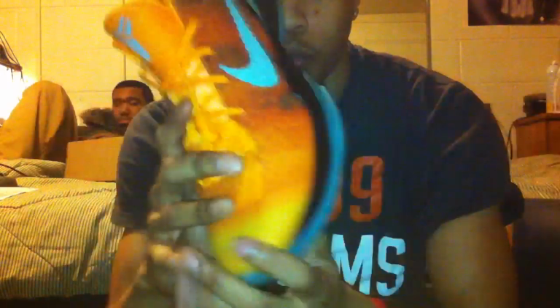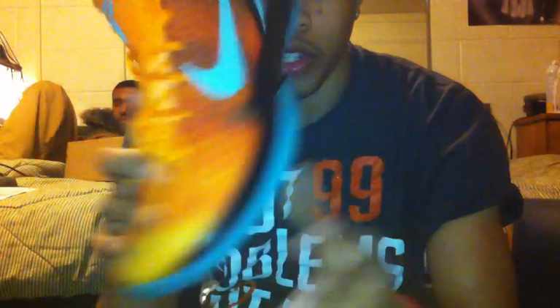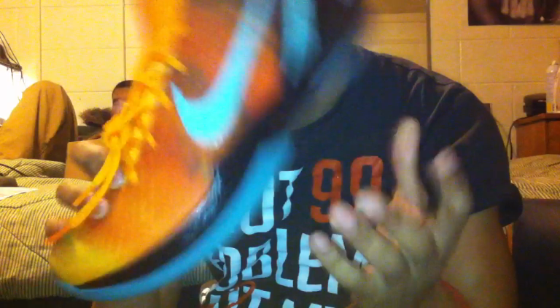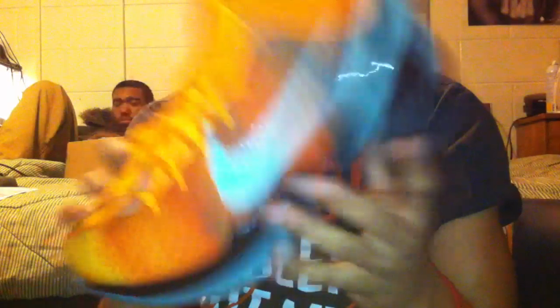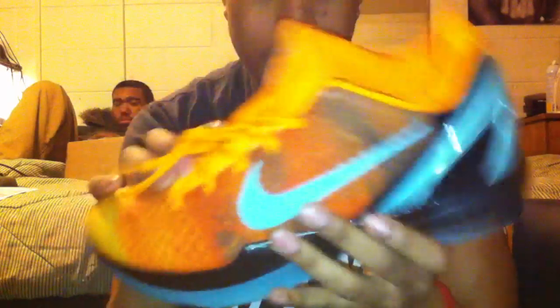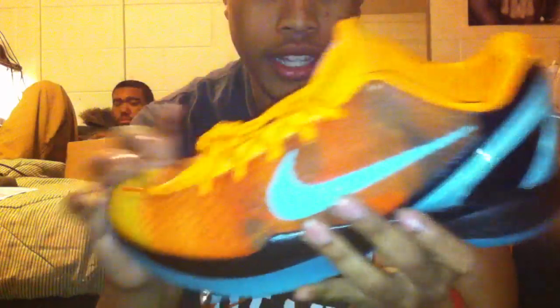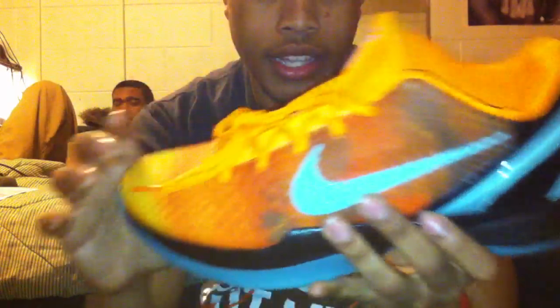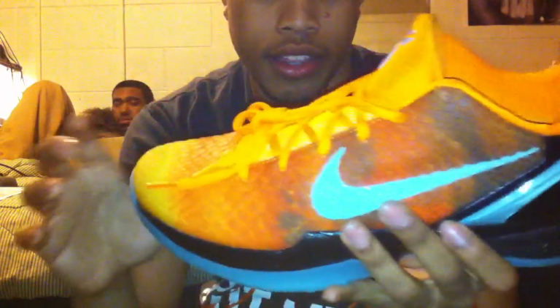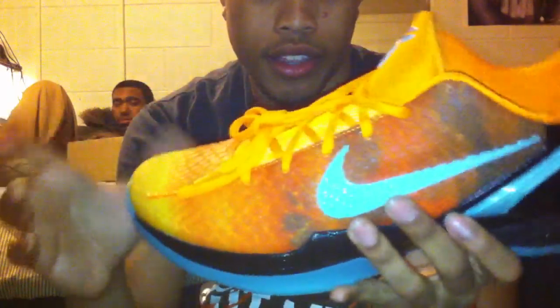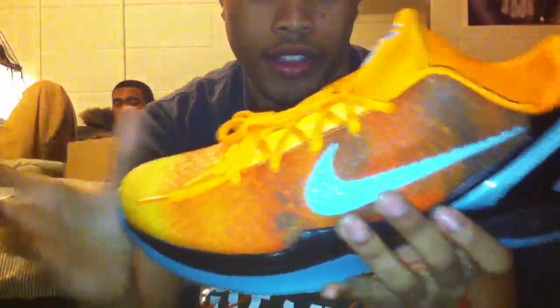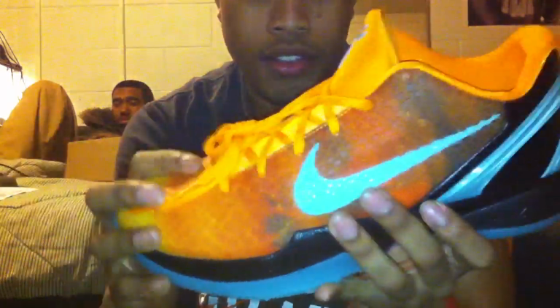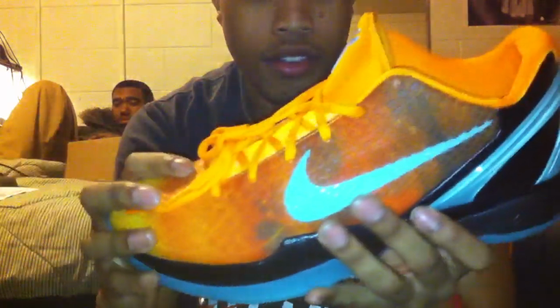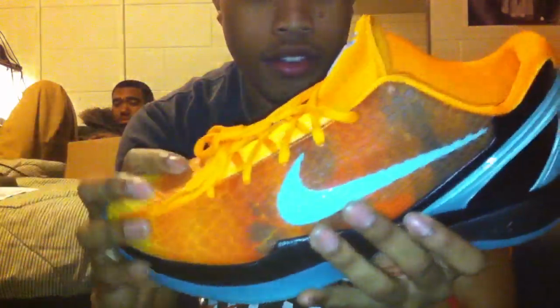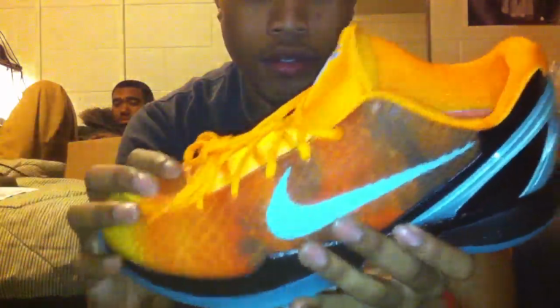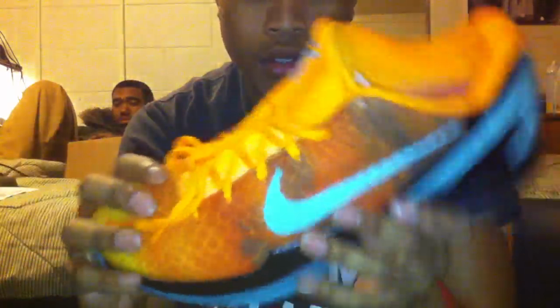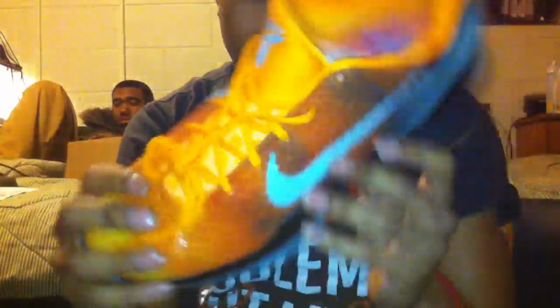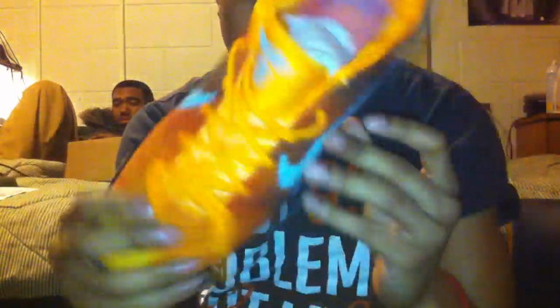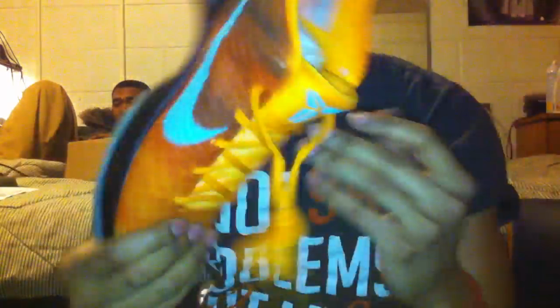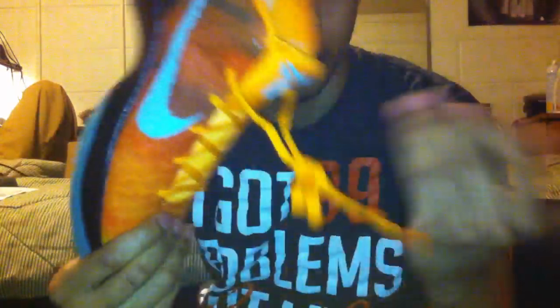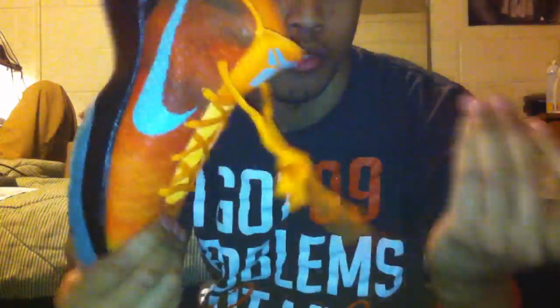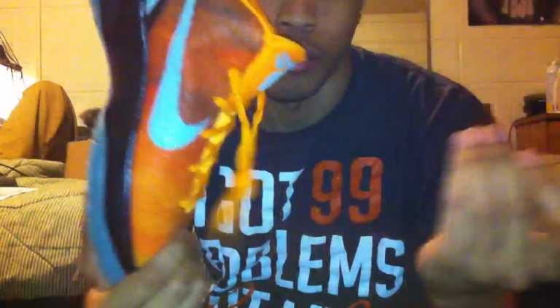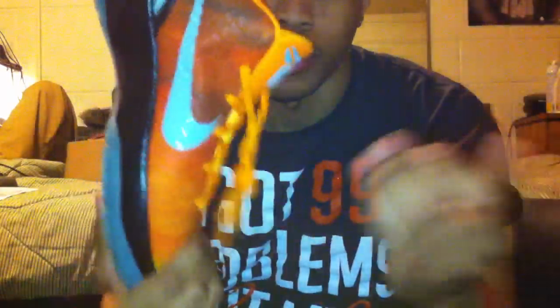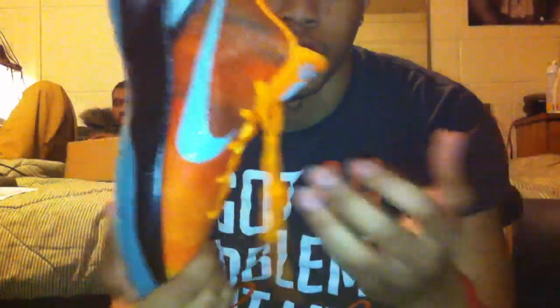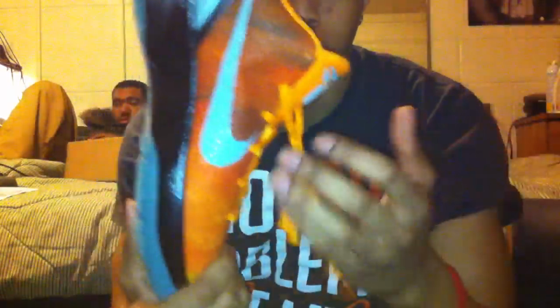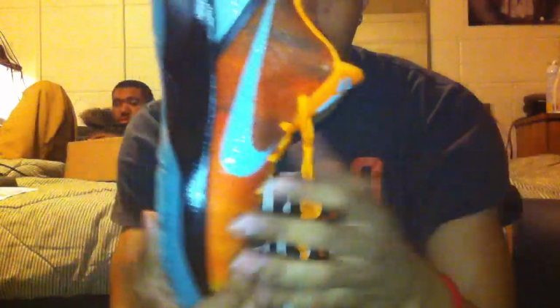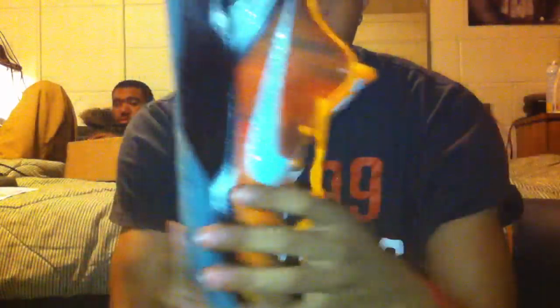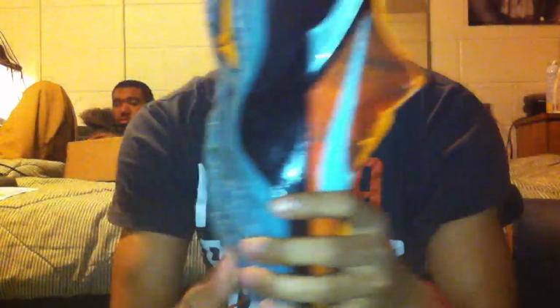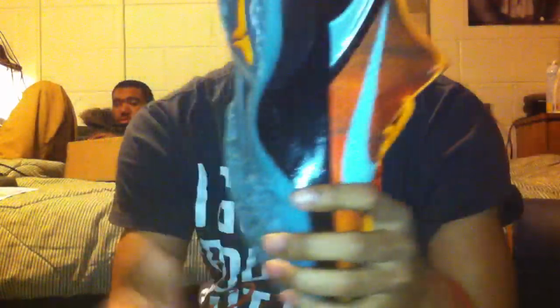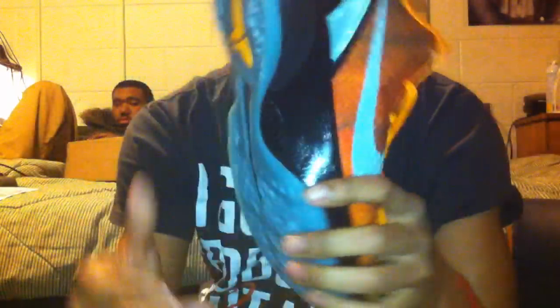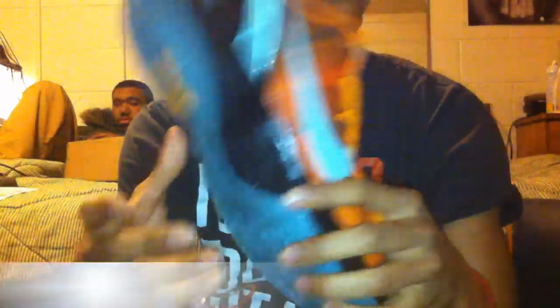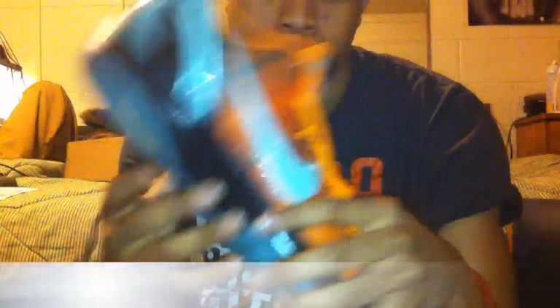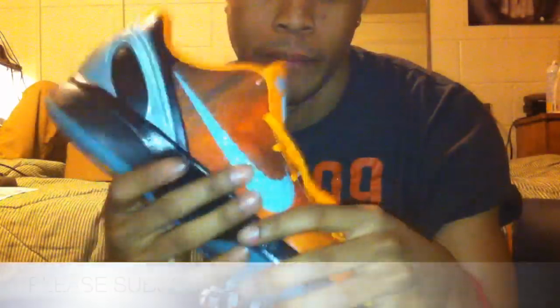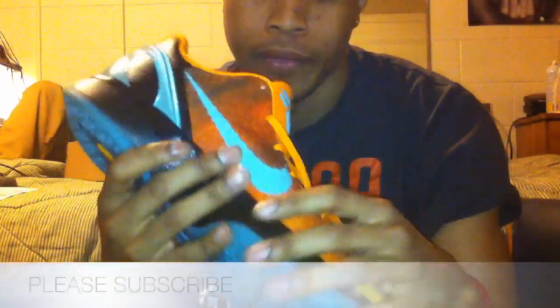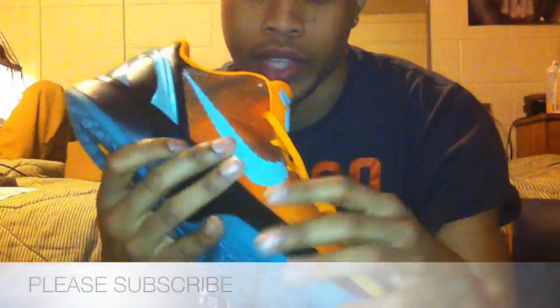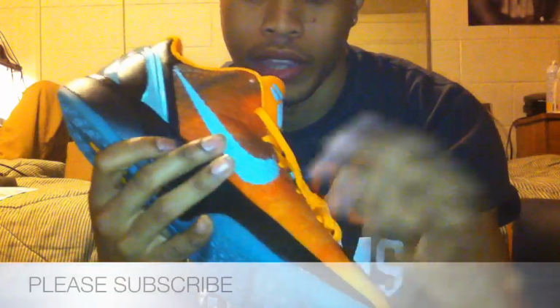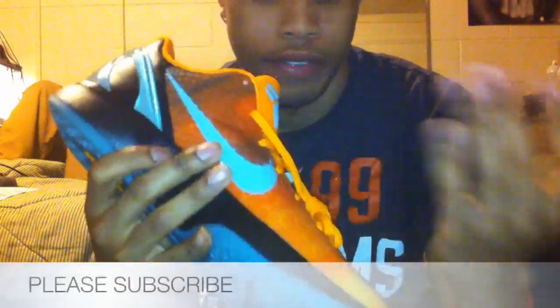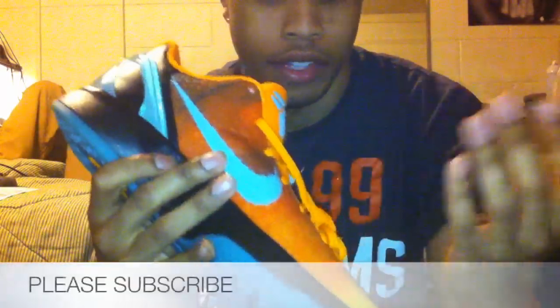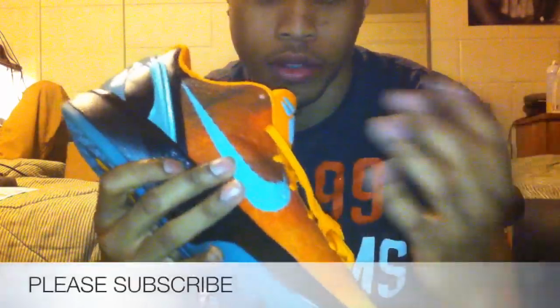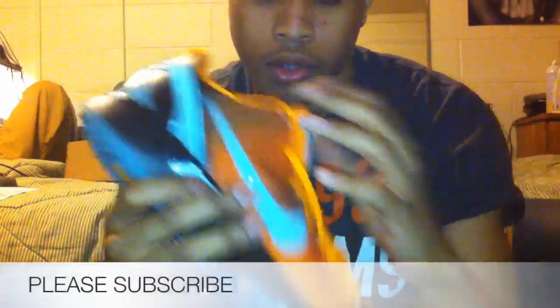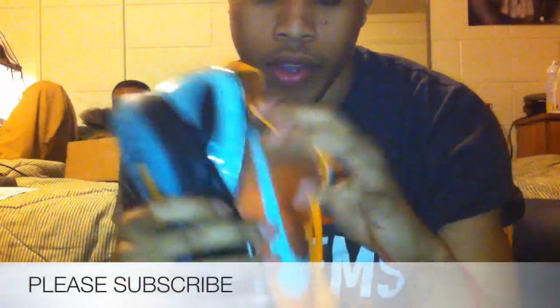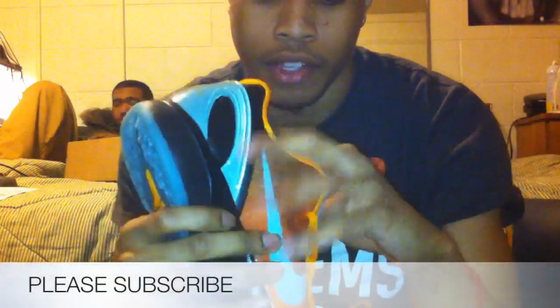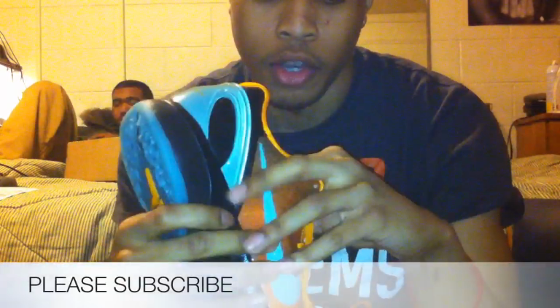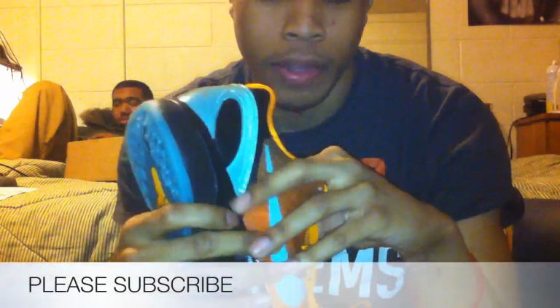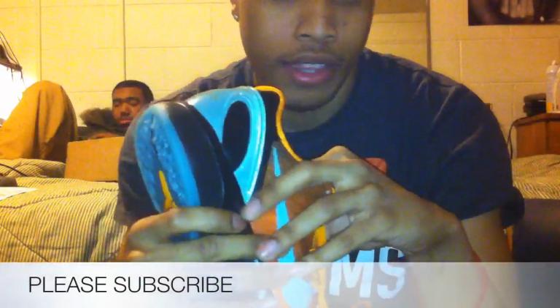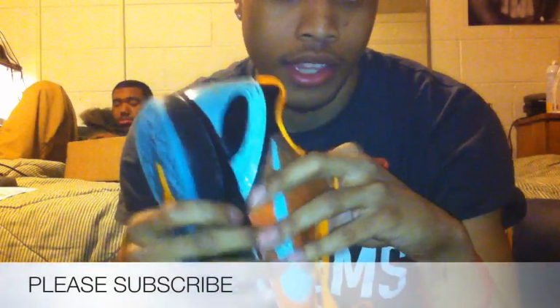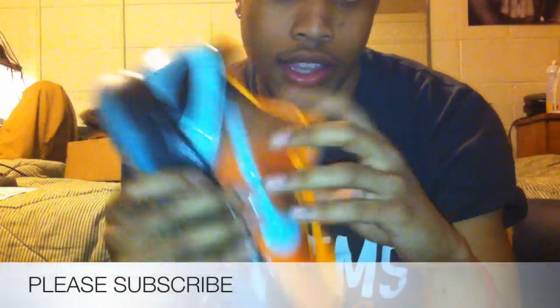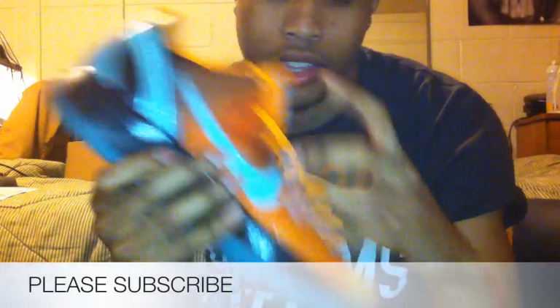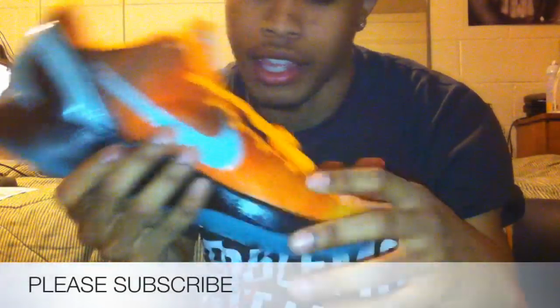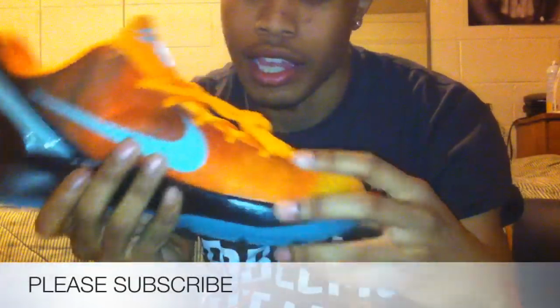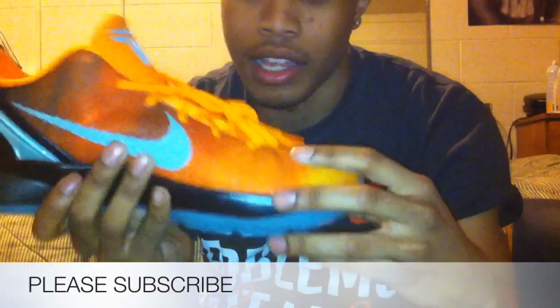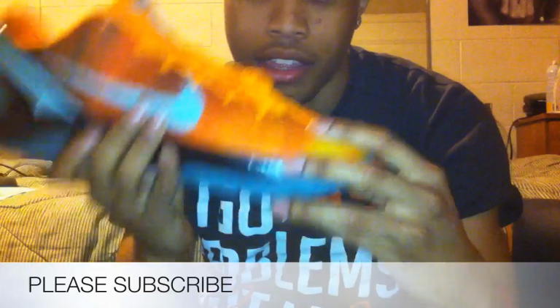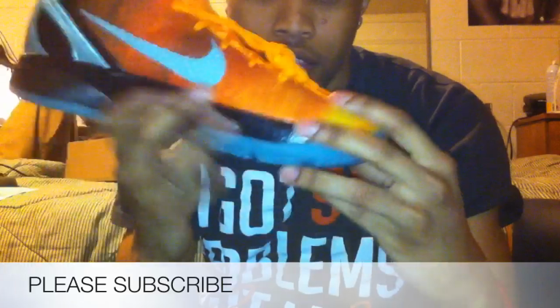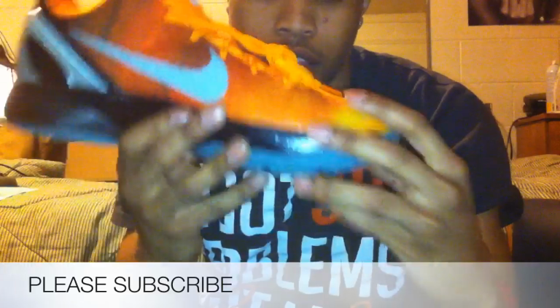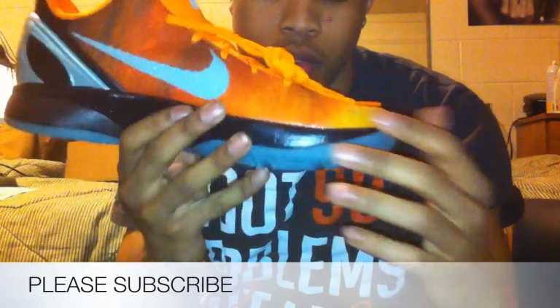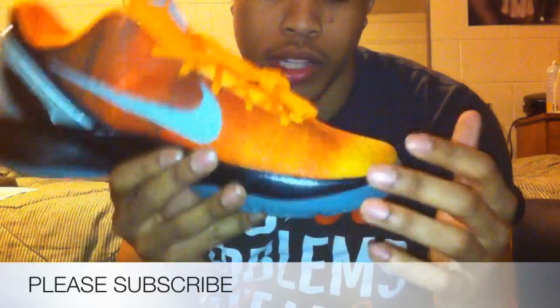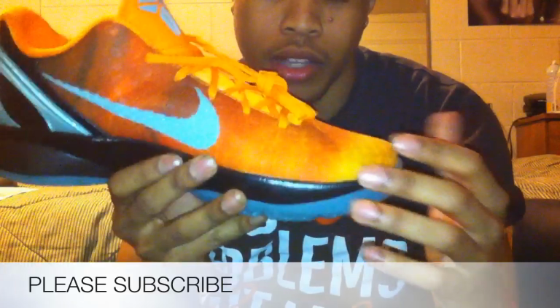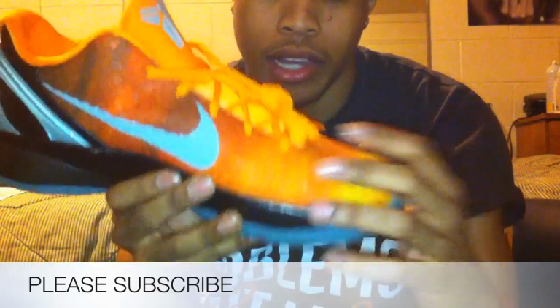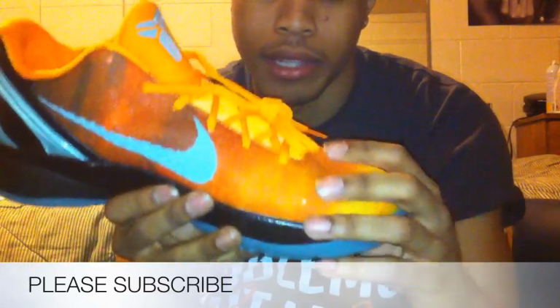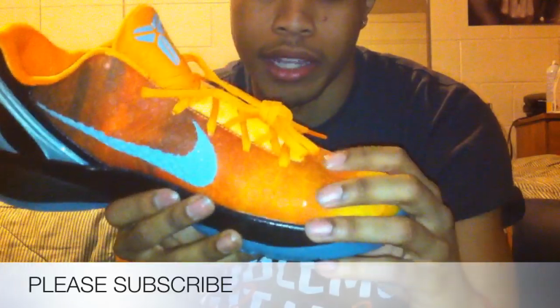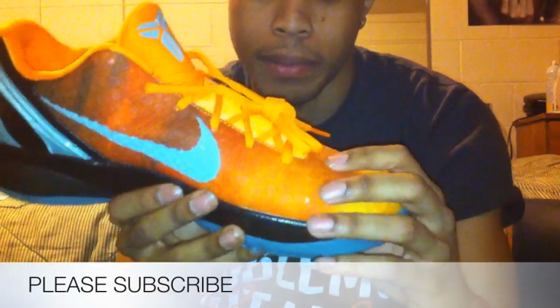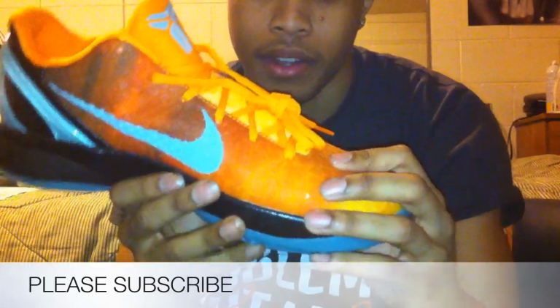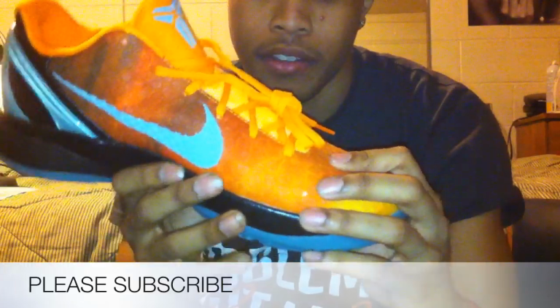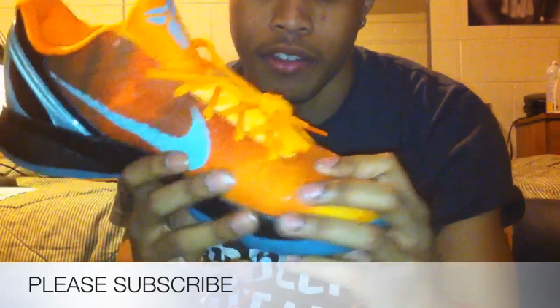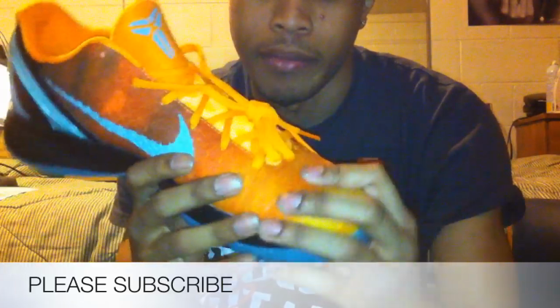Real, real nice. Real details. Real comfortable shoe as well. If you don't have the Kobe 6s yet, I suggest you really go out and get a pair of them.